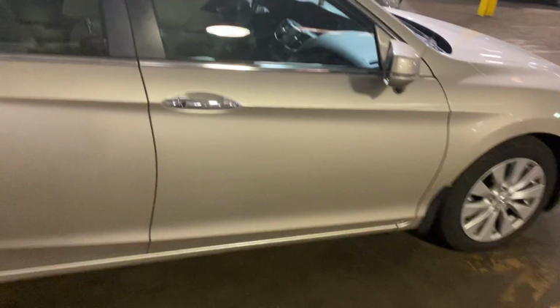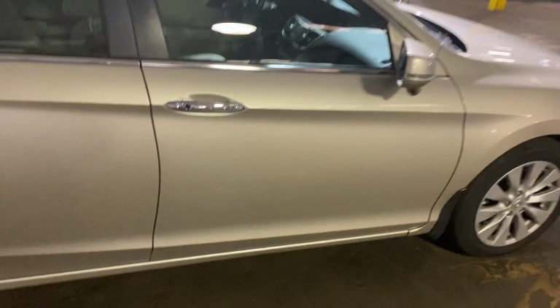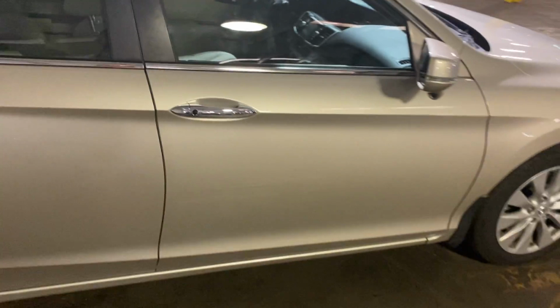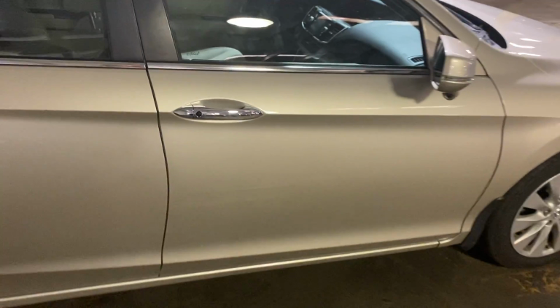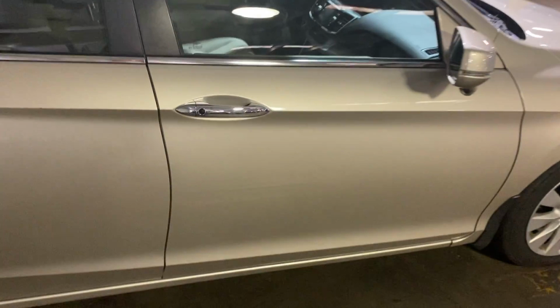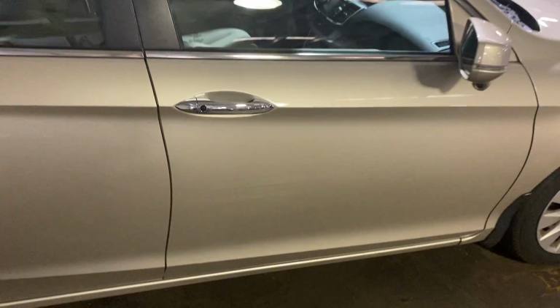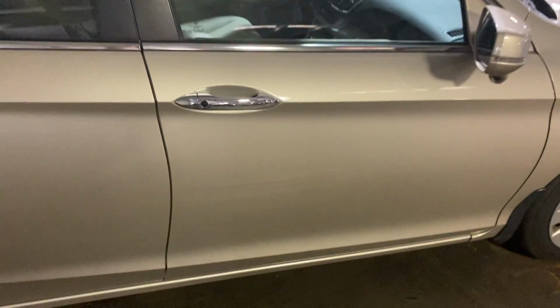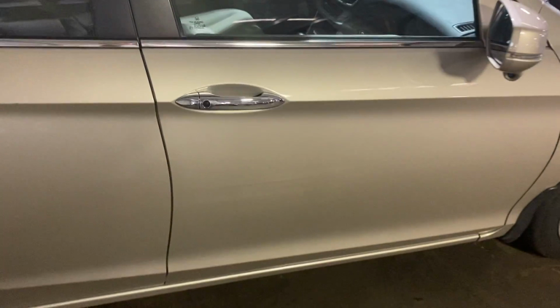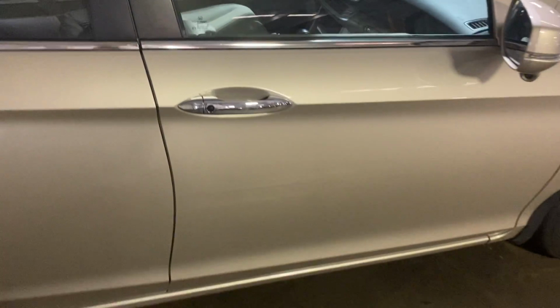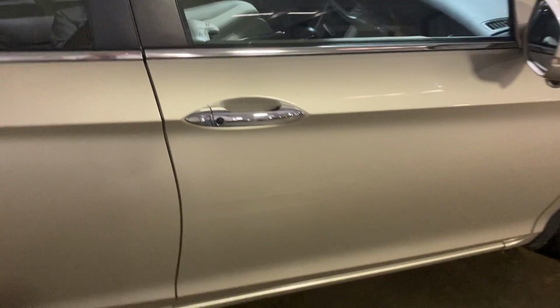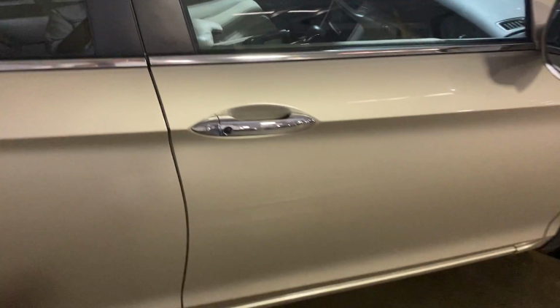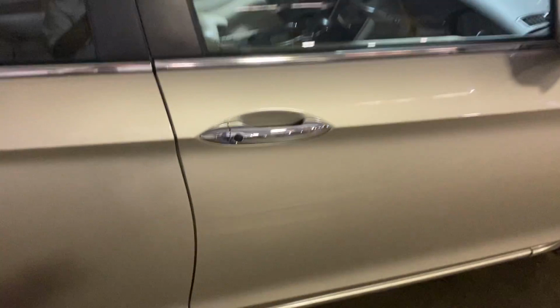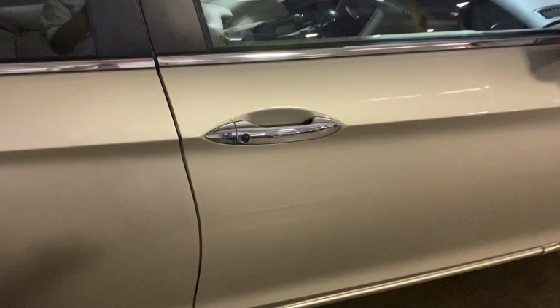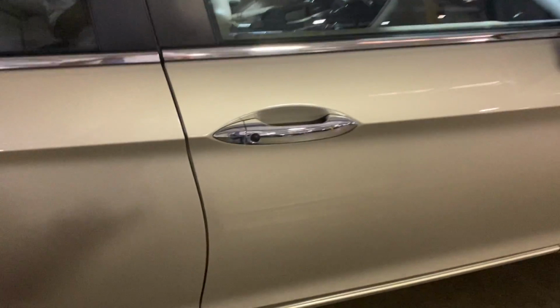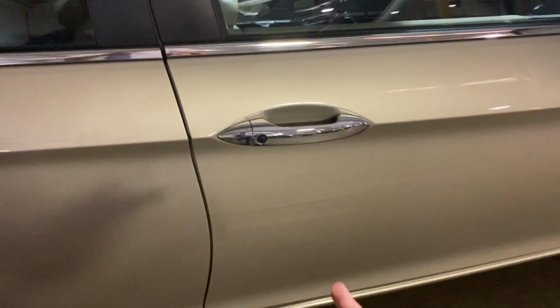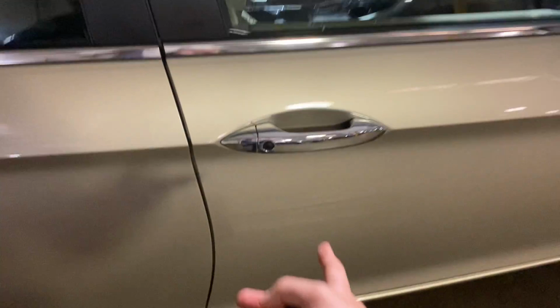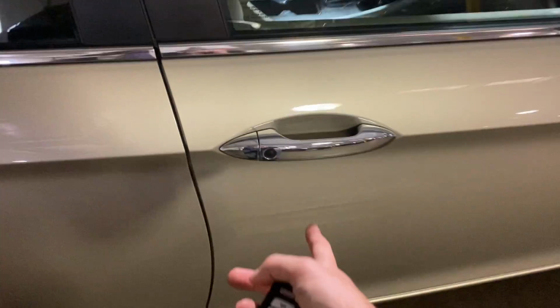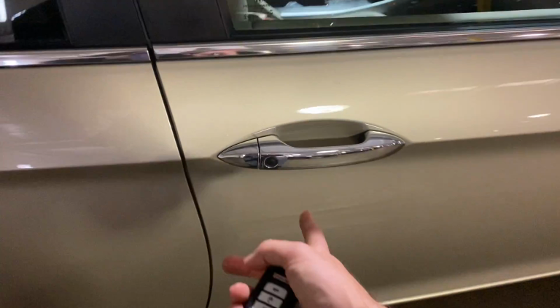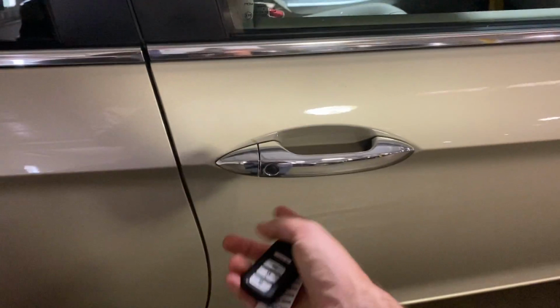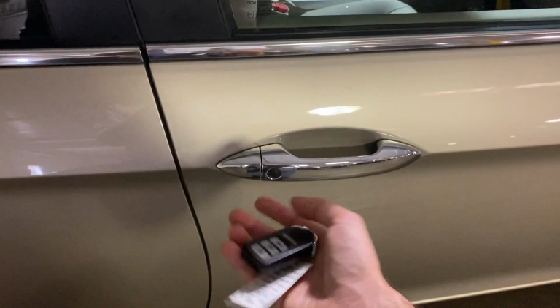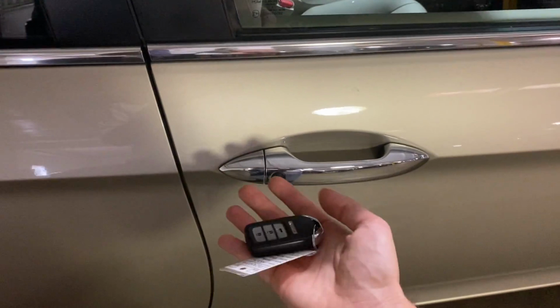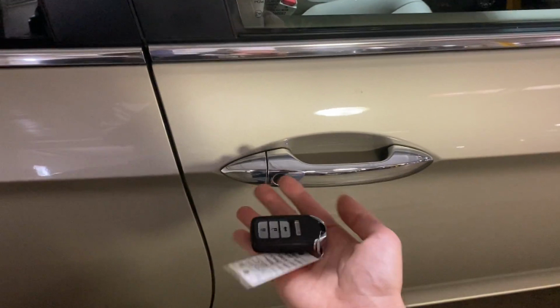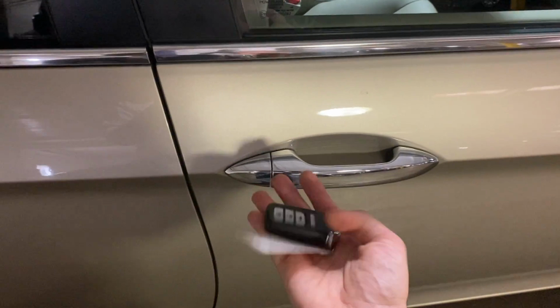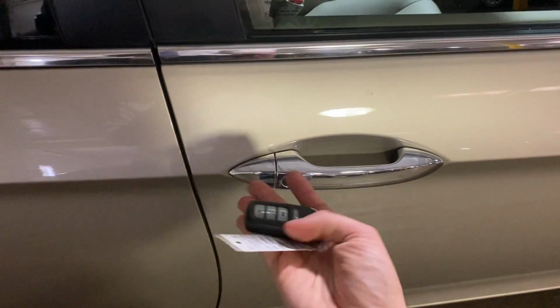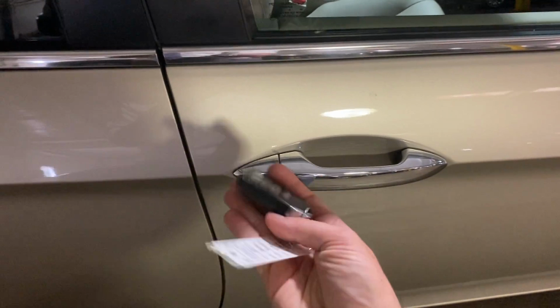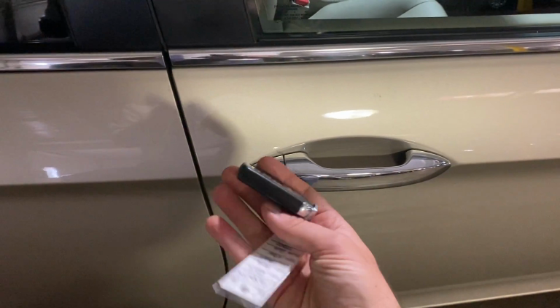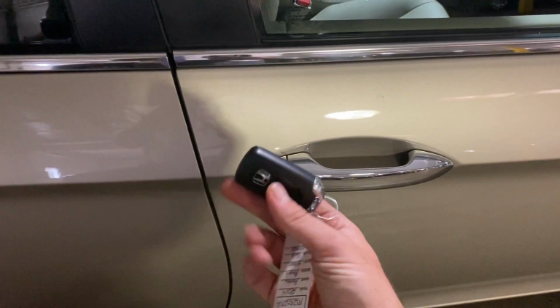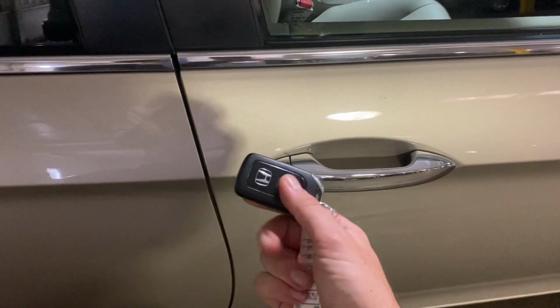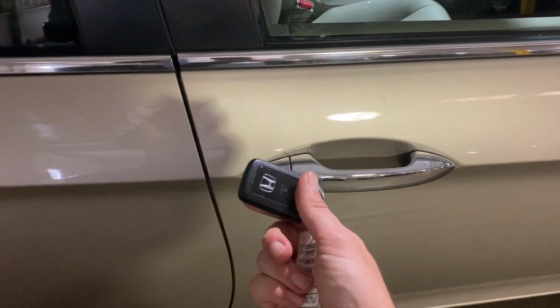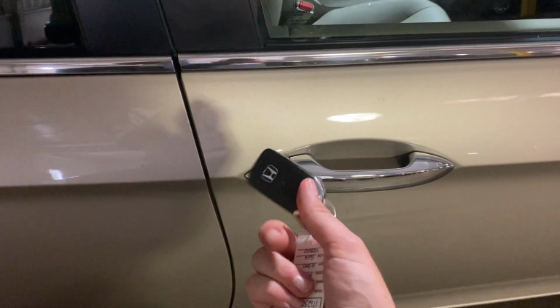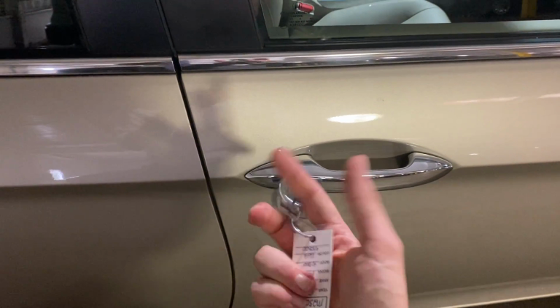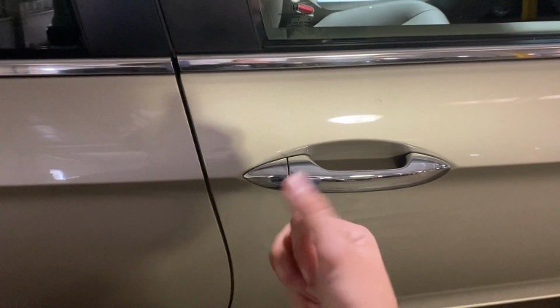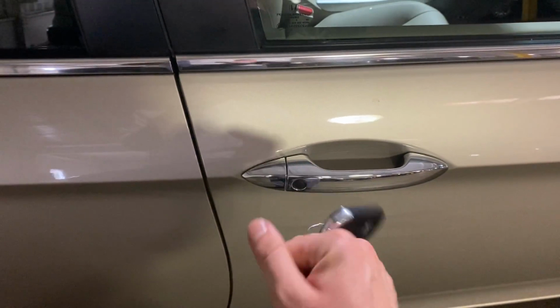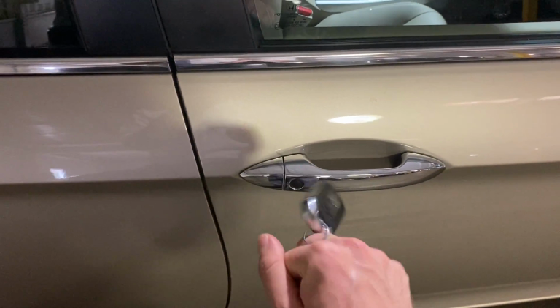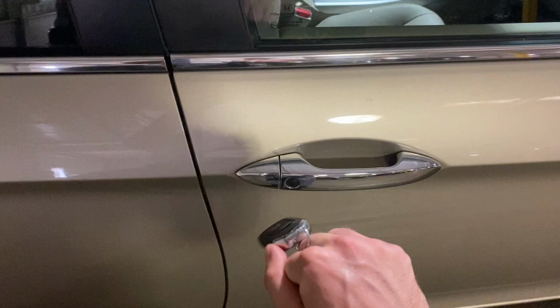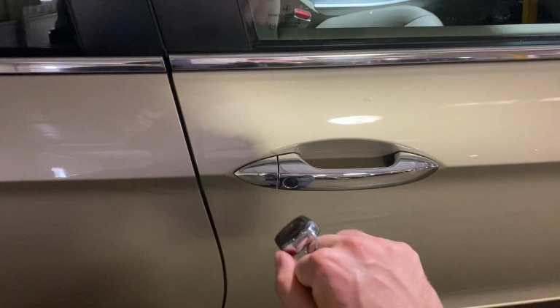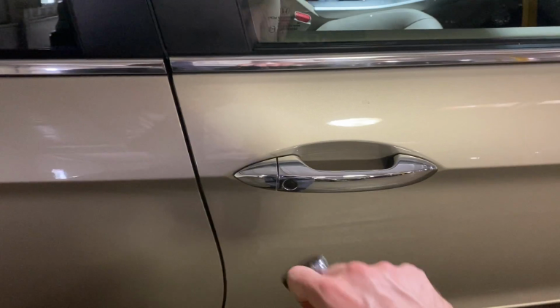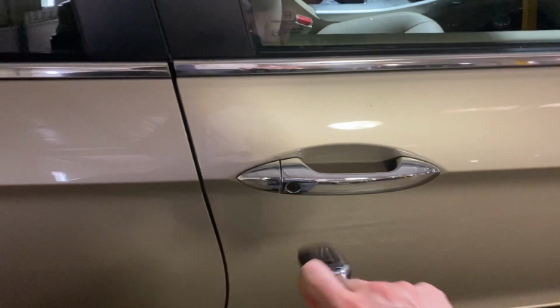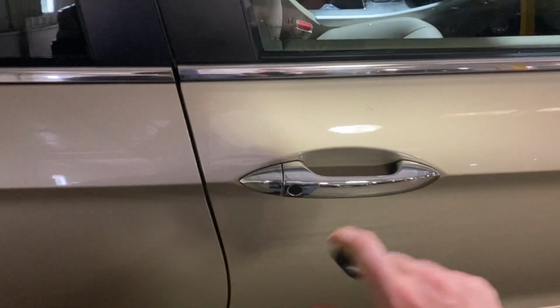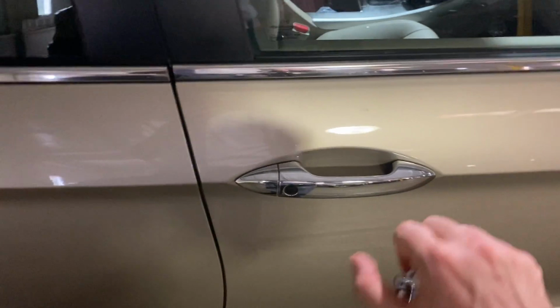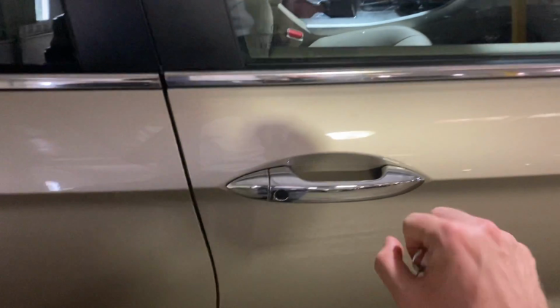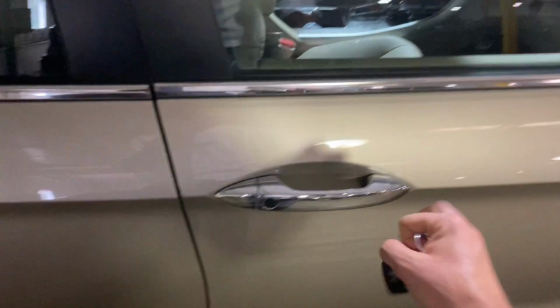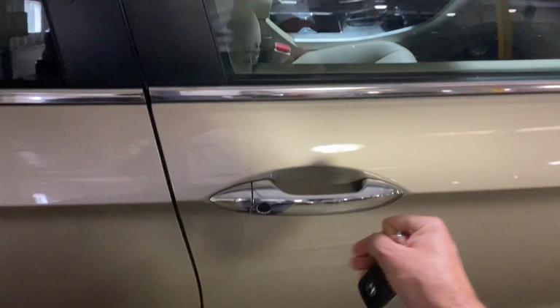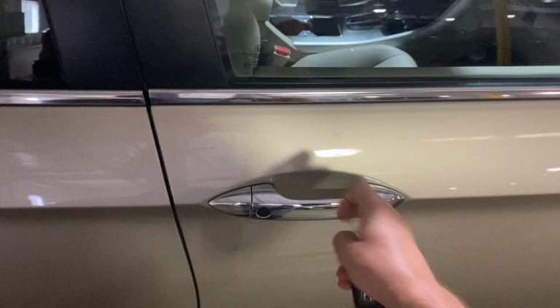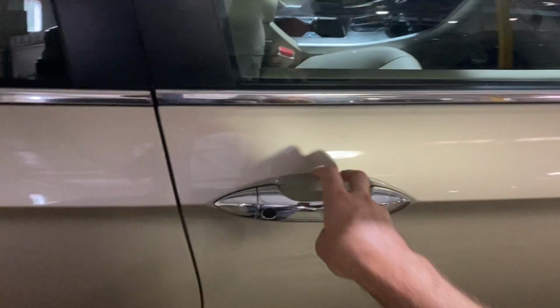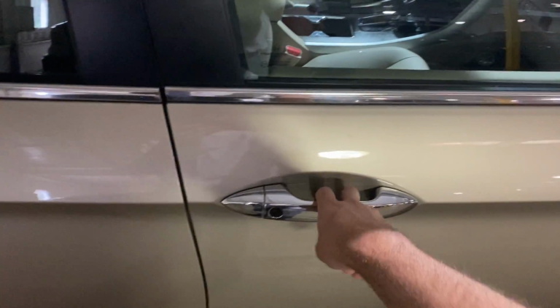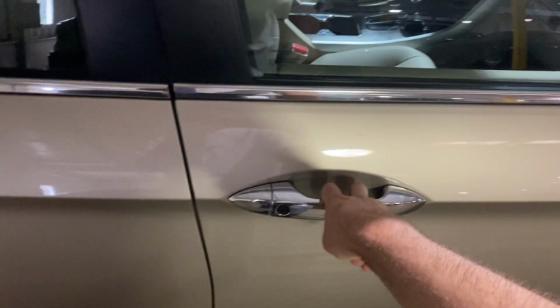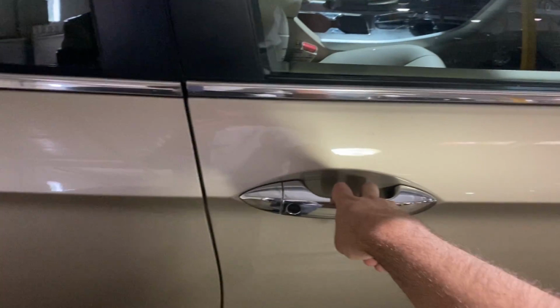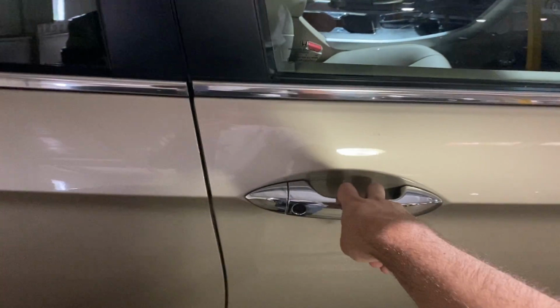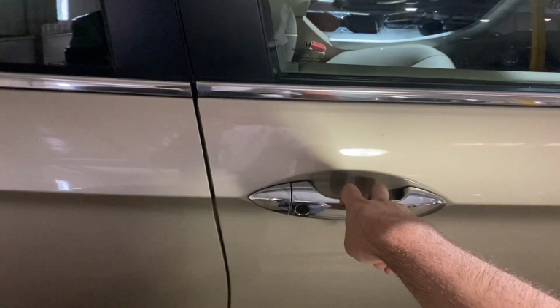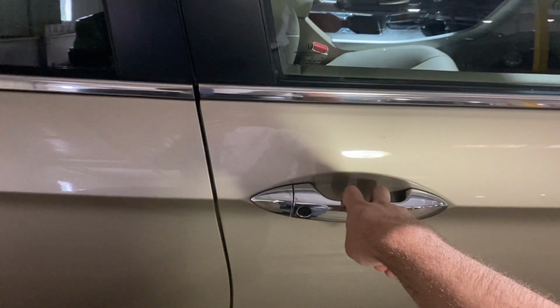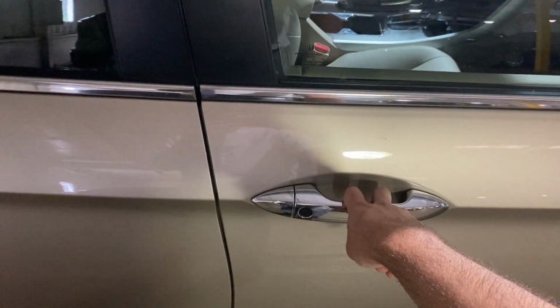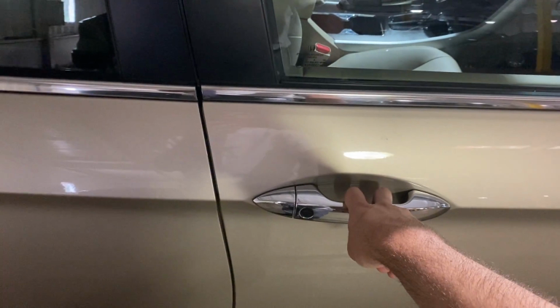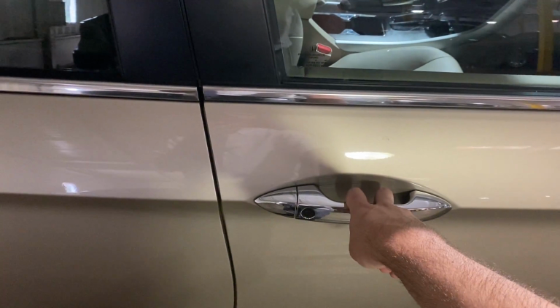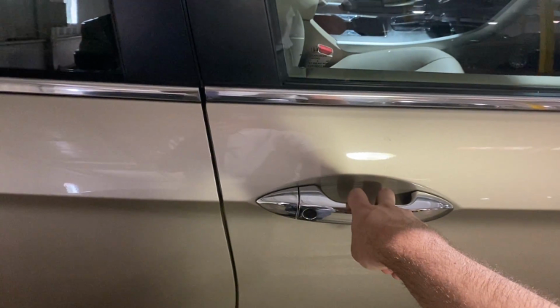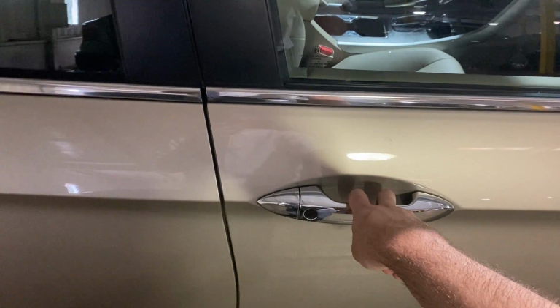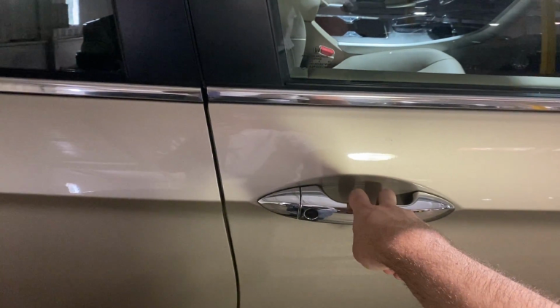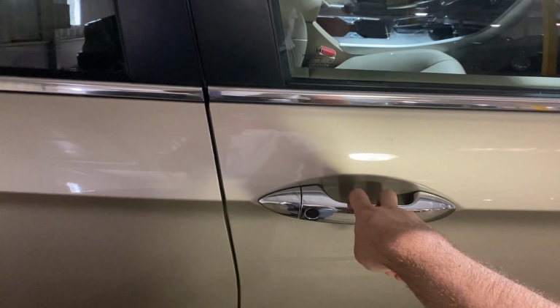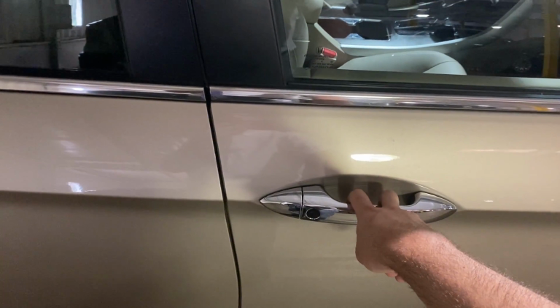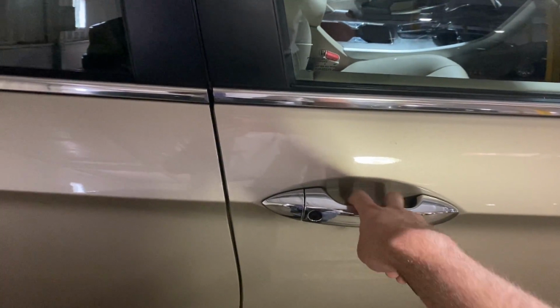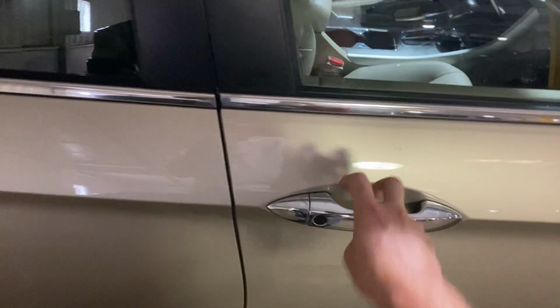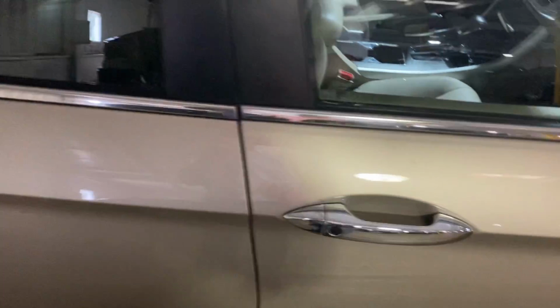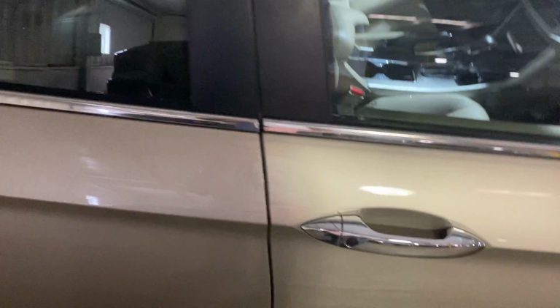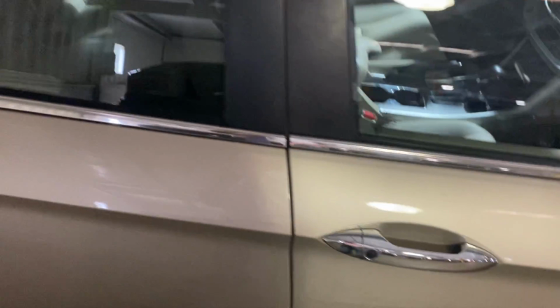Handle-wise, you will see the button here. That is just because it is the advance key — you can just grab the handle to lock and unlock the car.